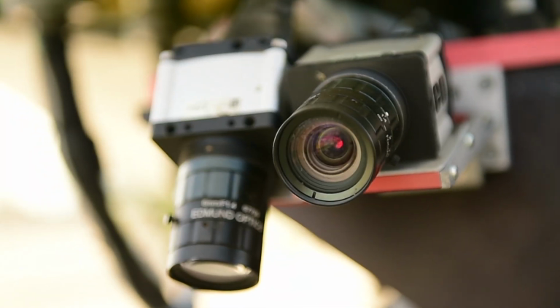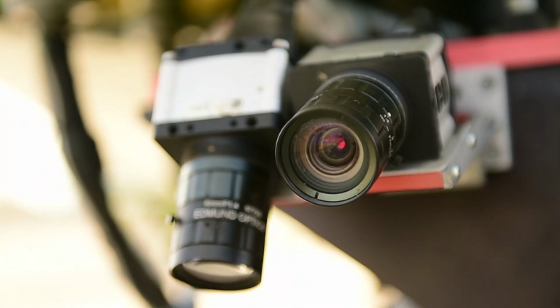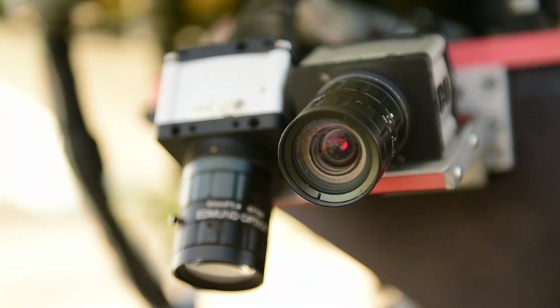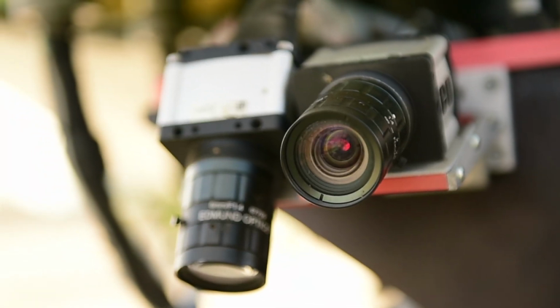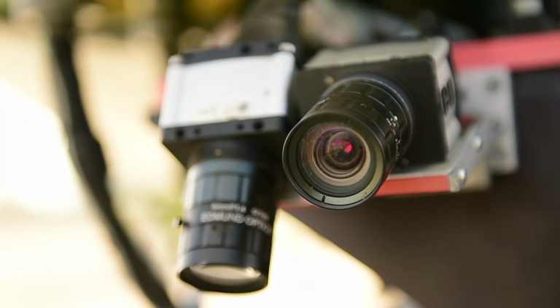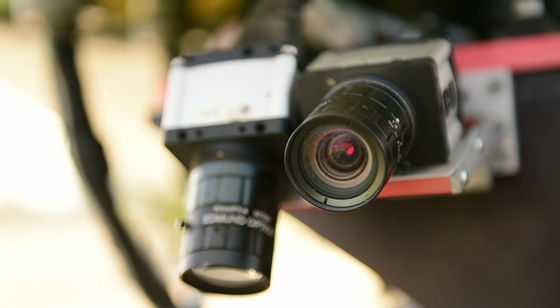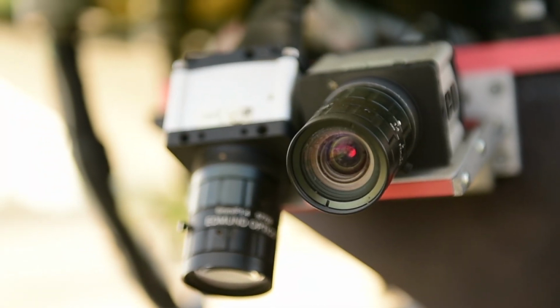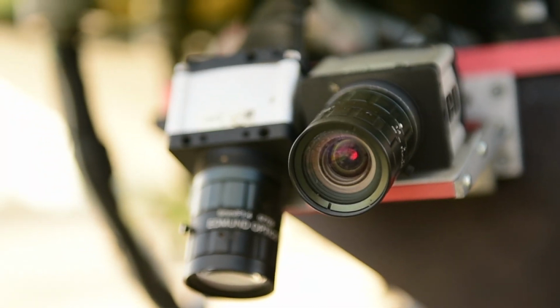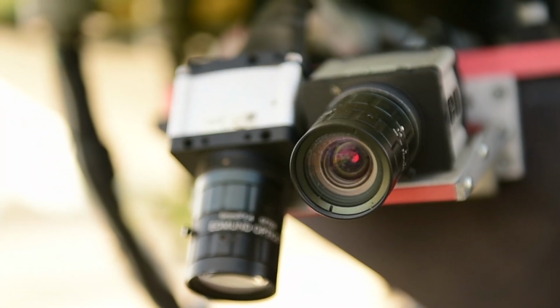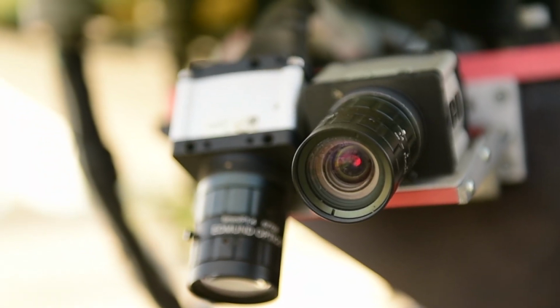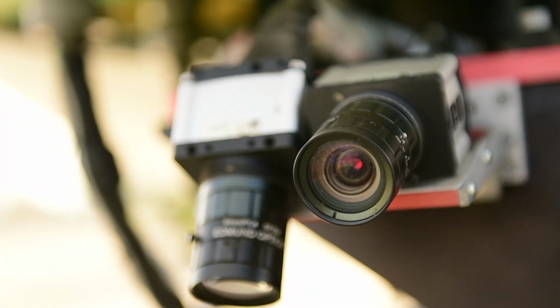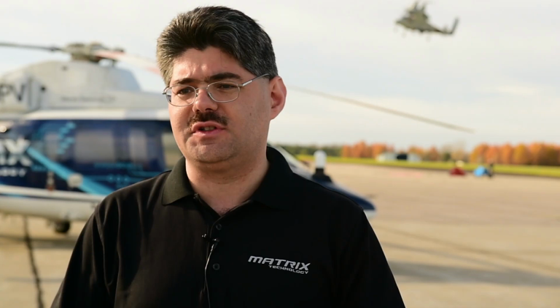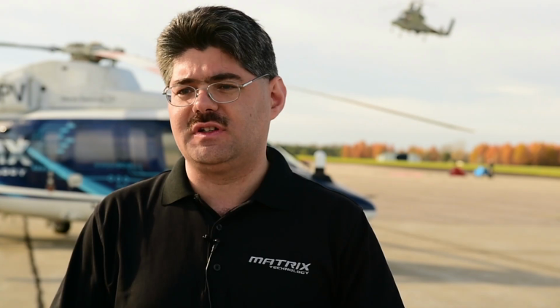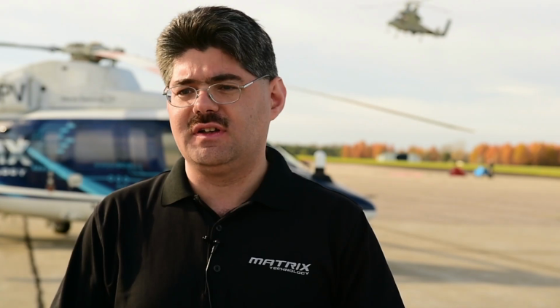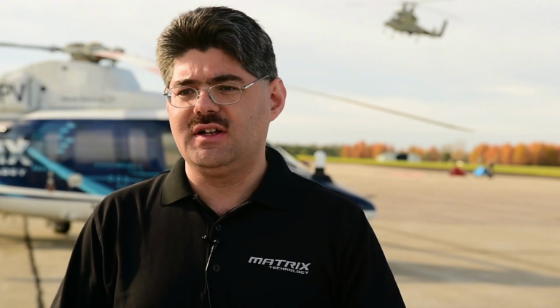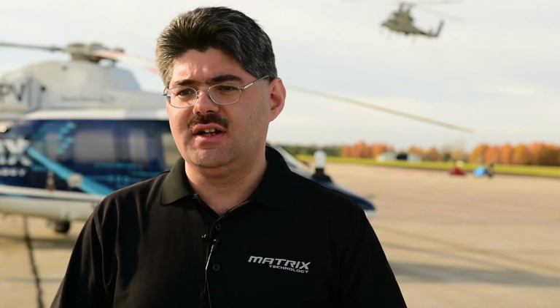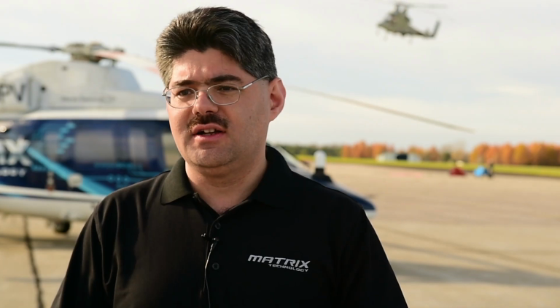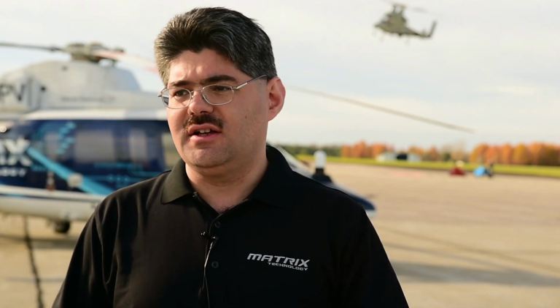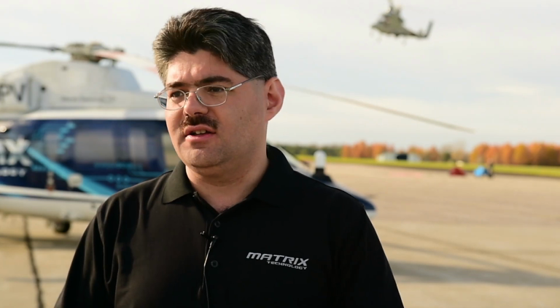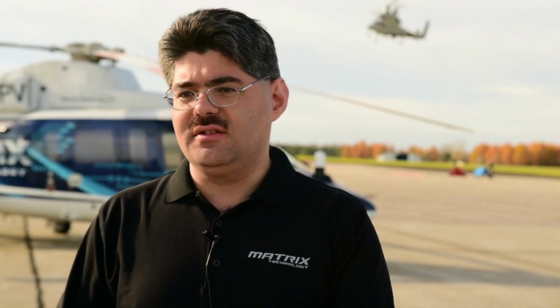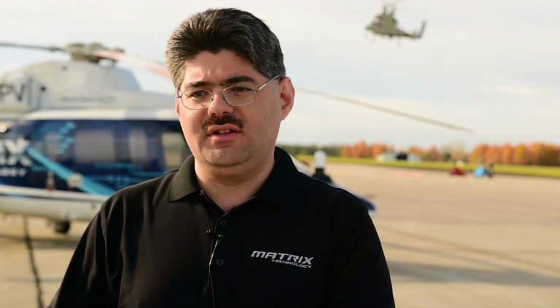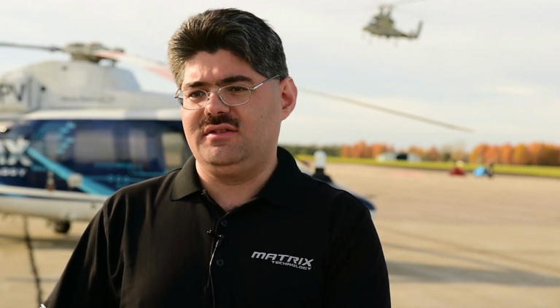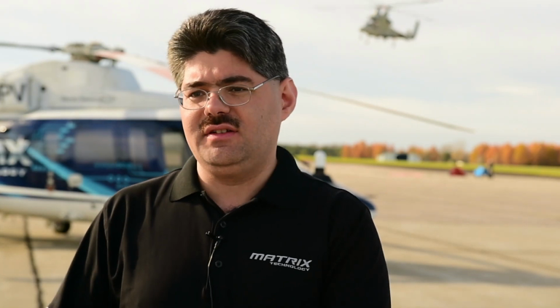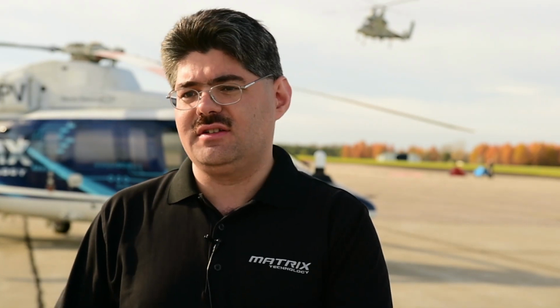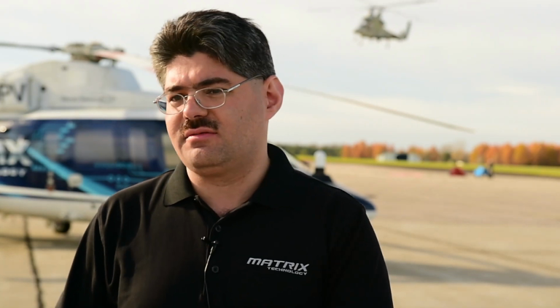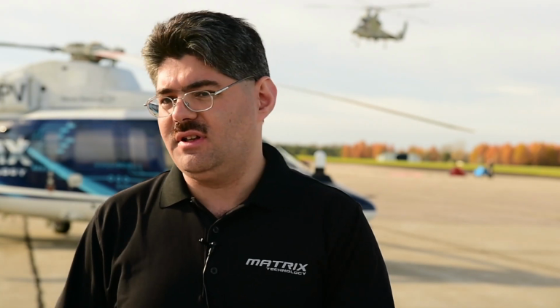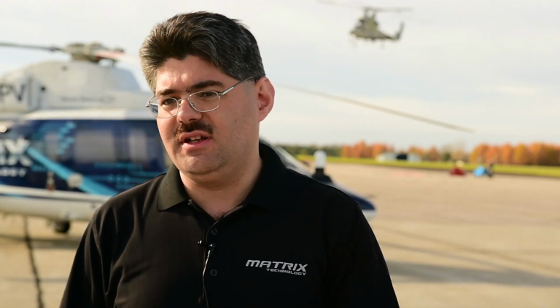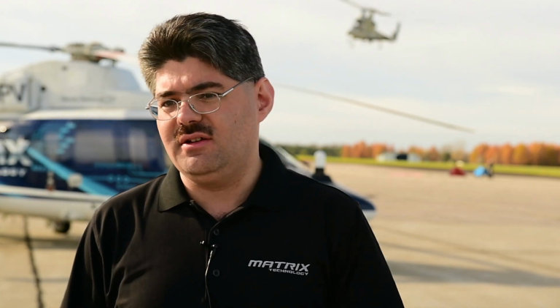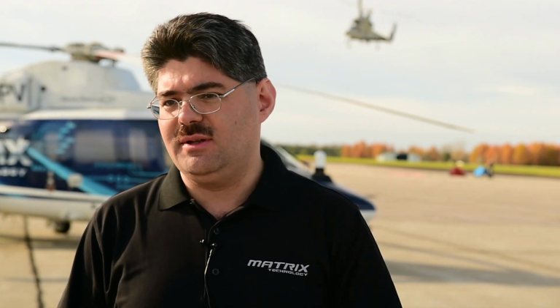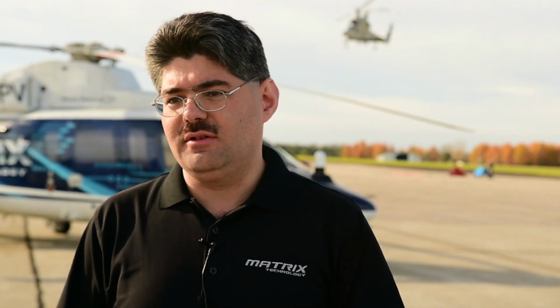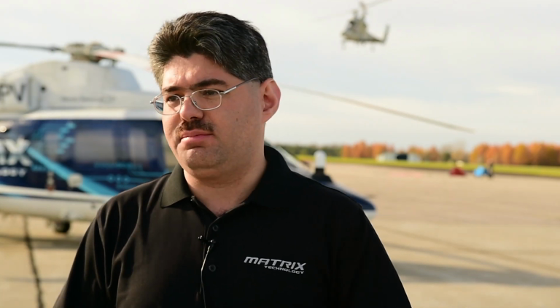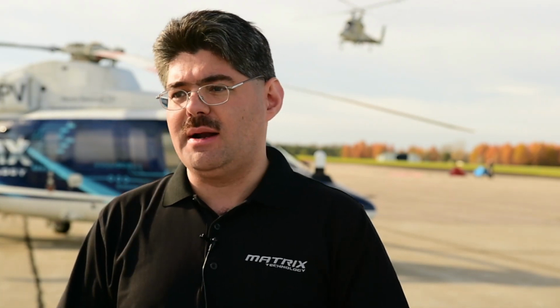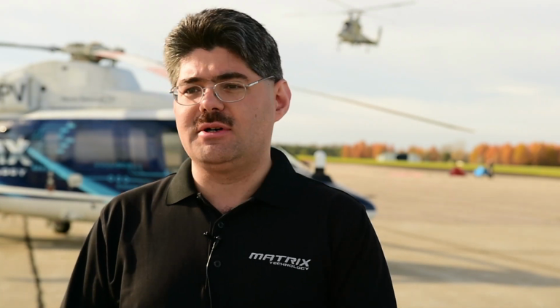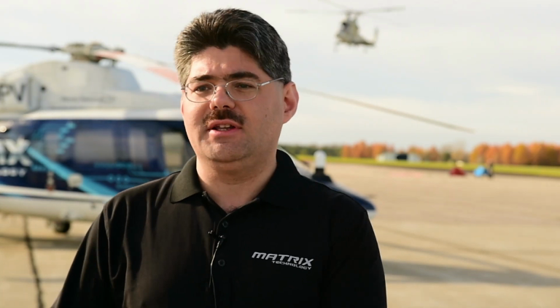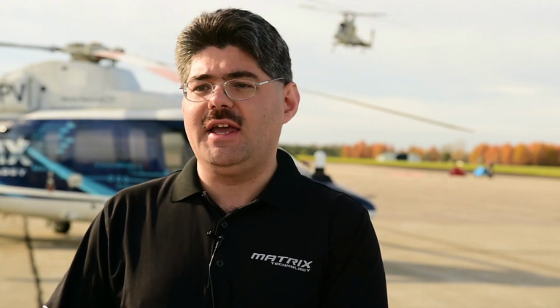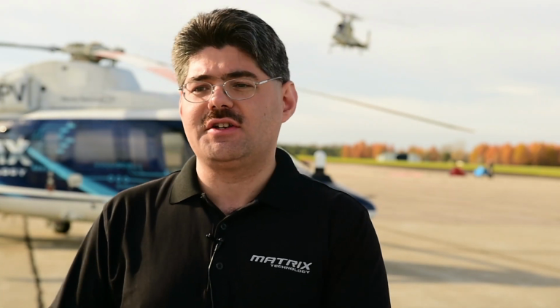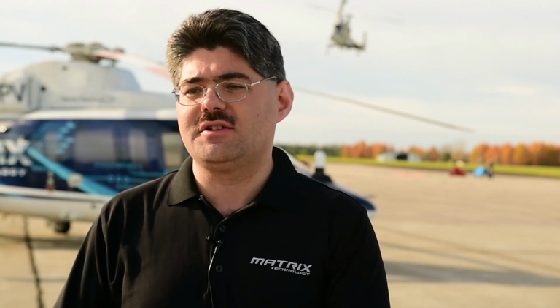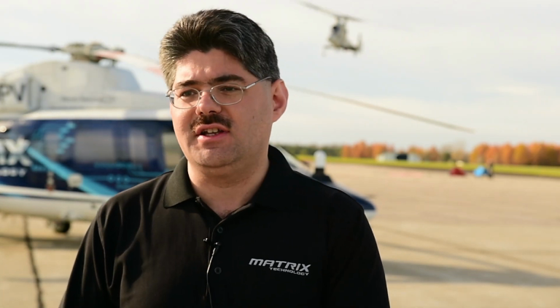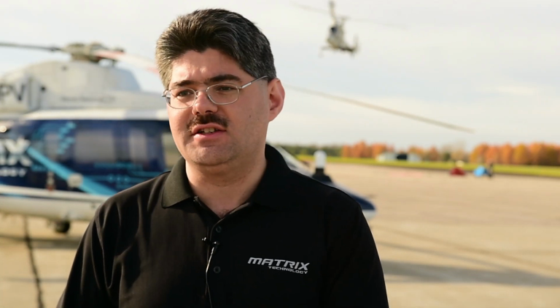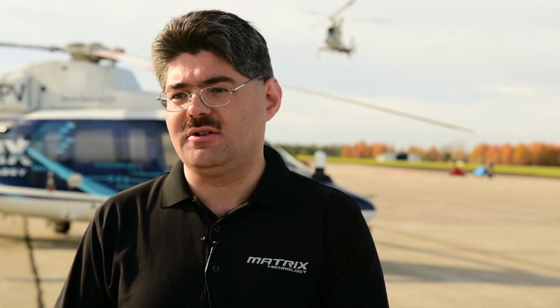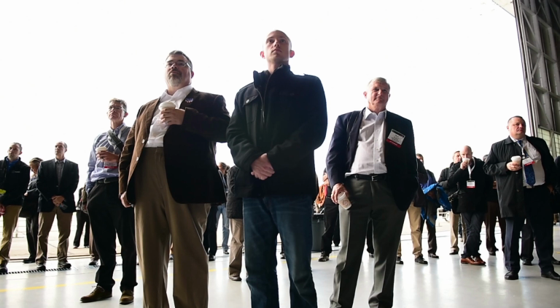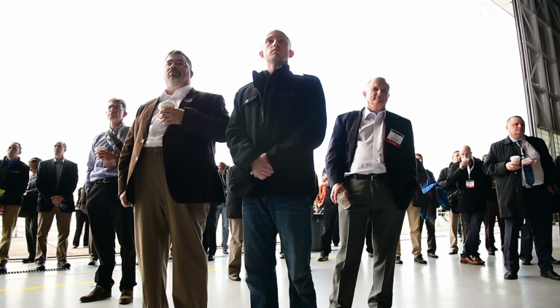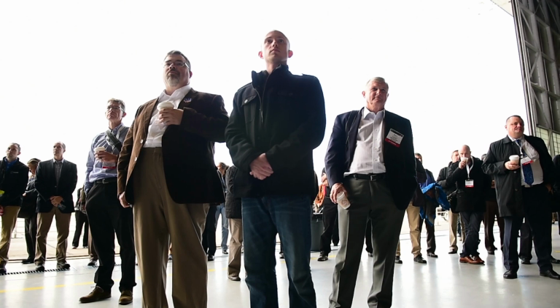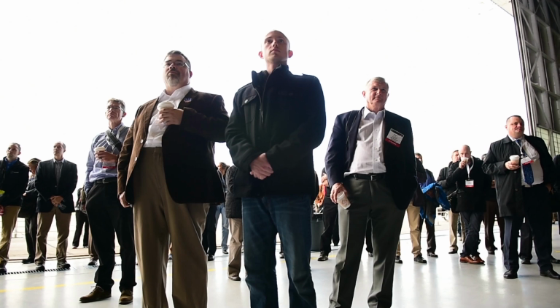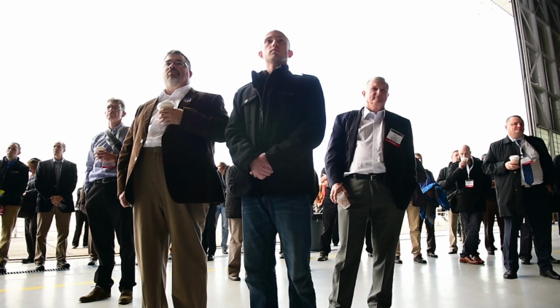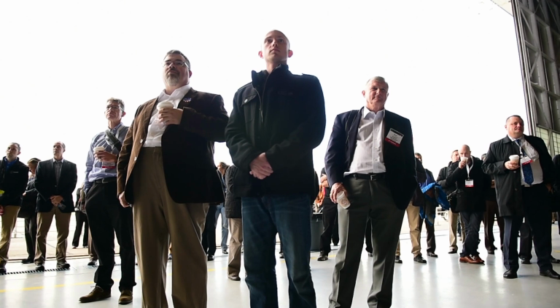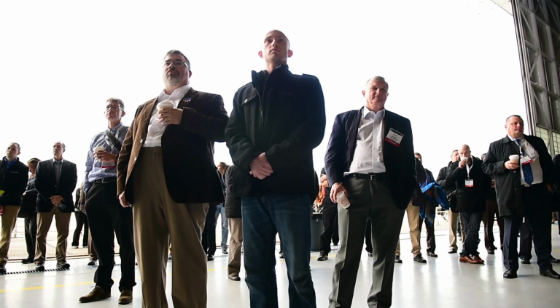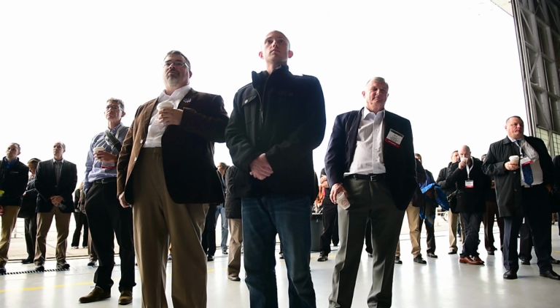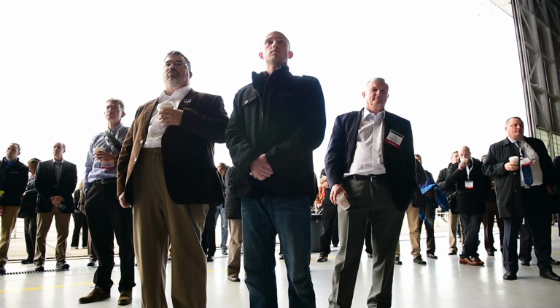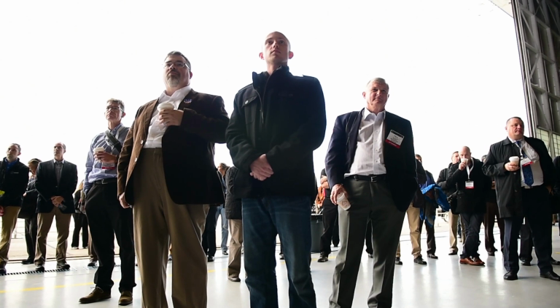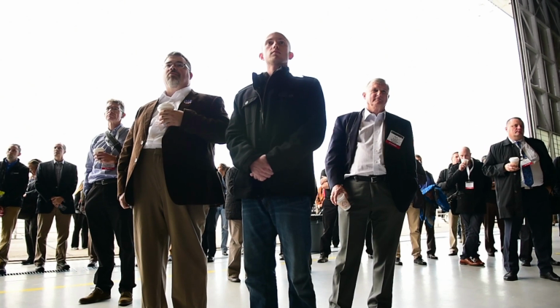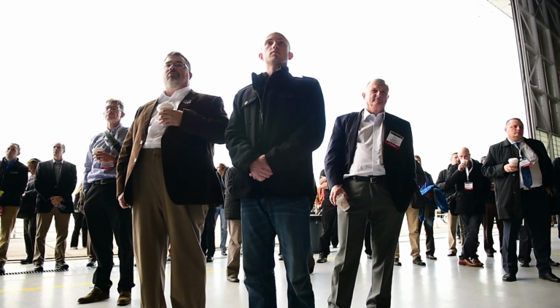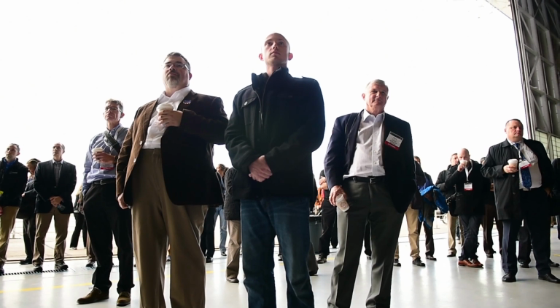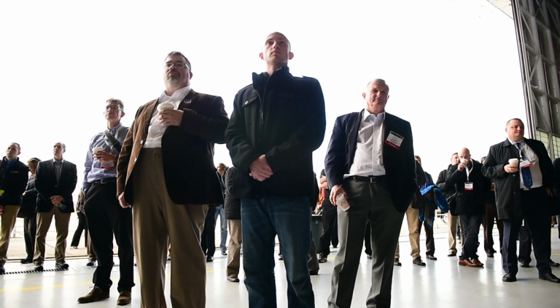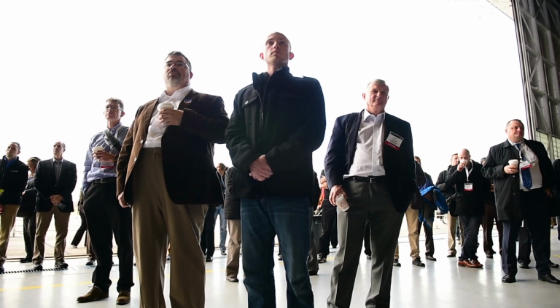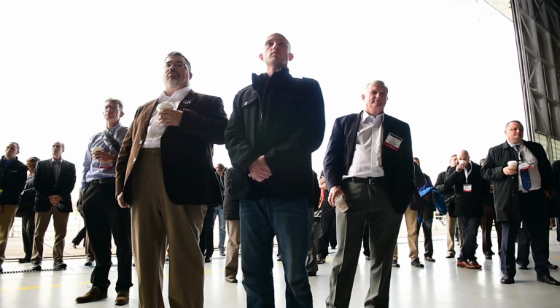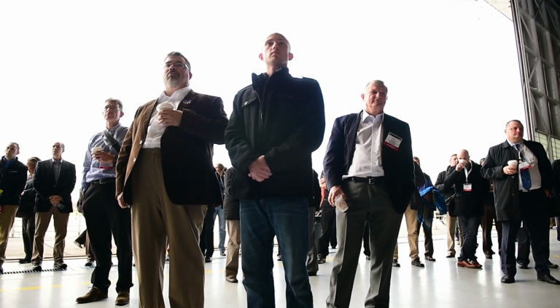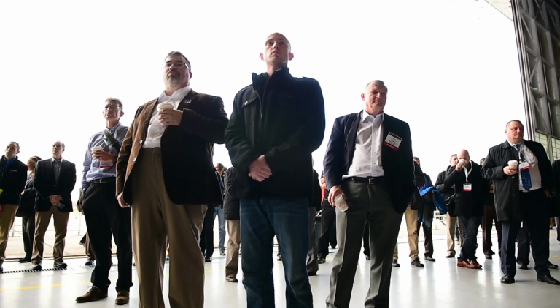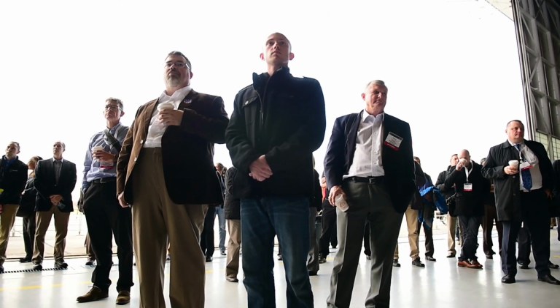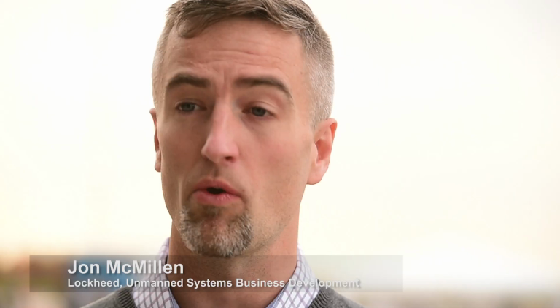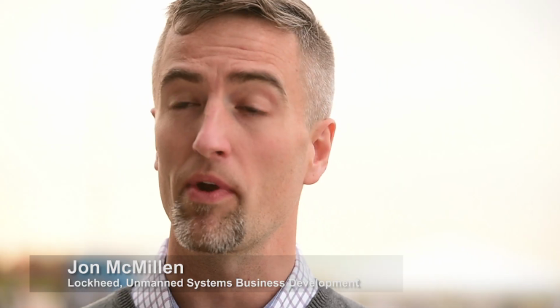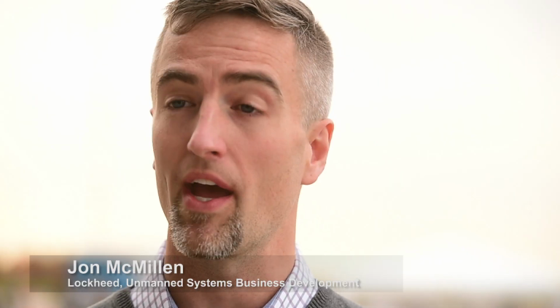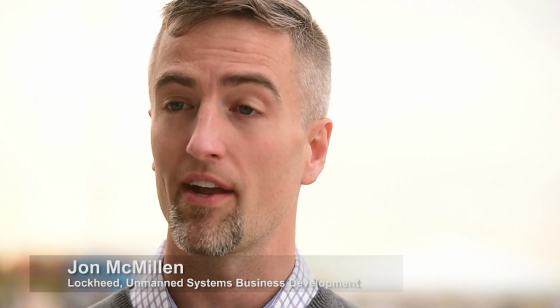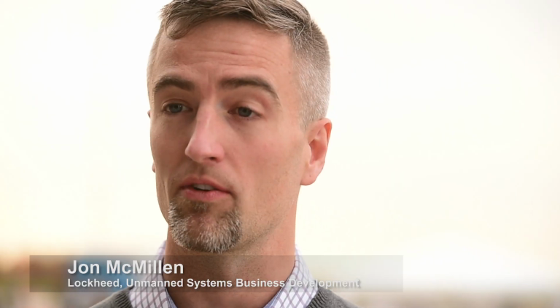And when you talk East Coast, this is really one of the primary locations on the East Coast where you want to be doing this kind of work.